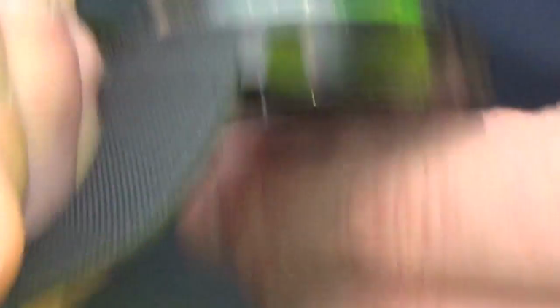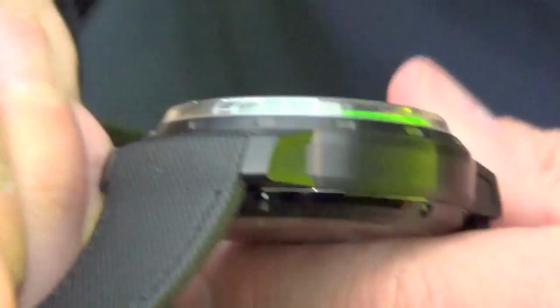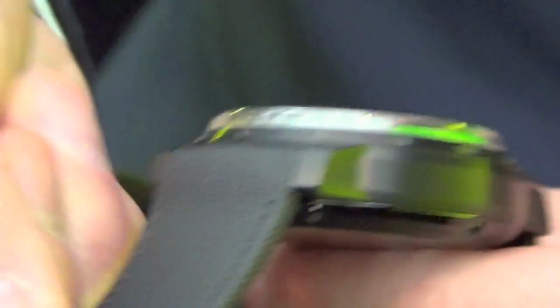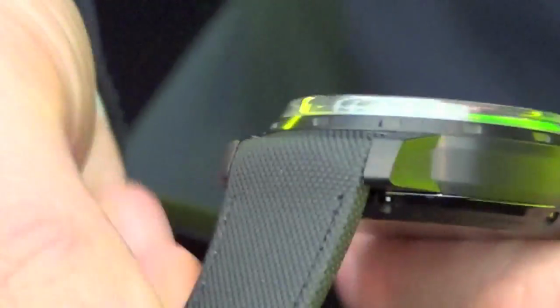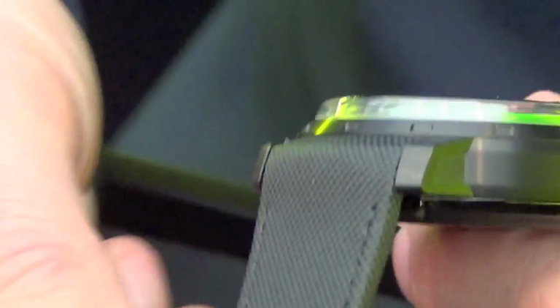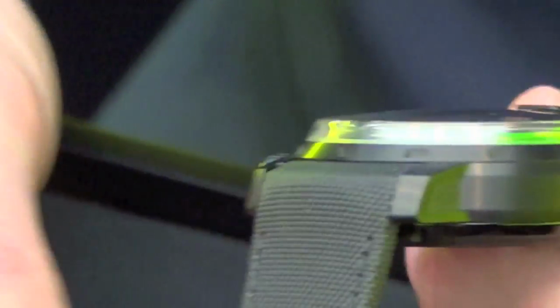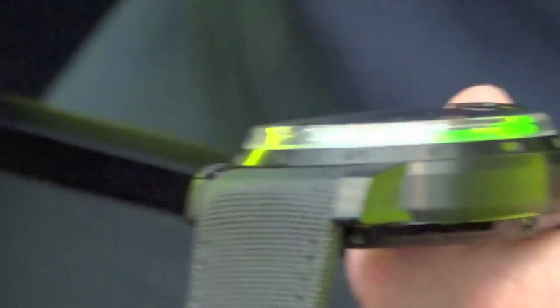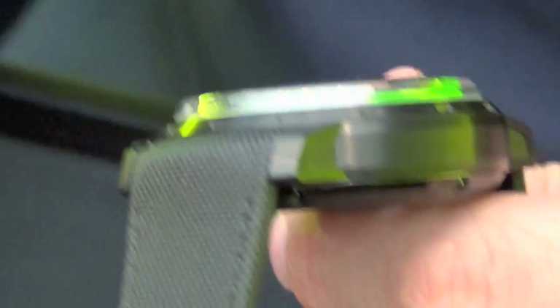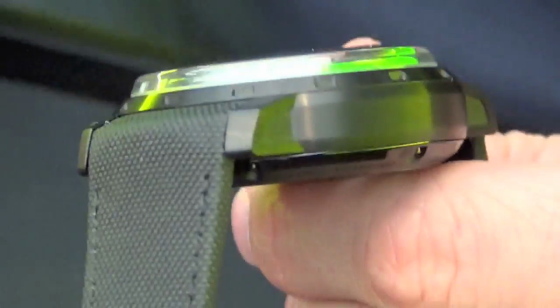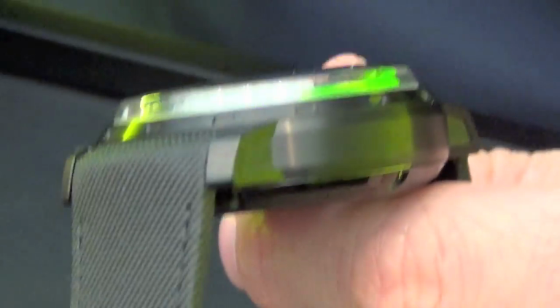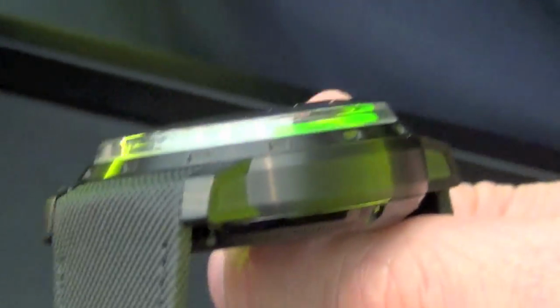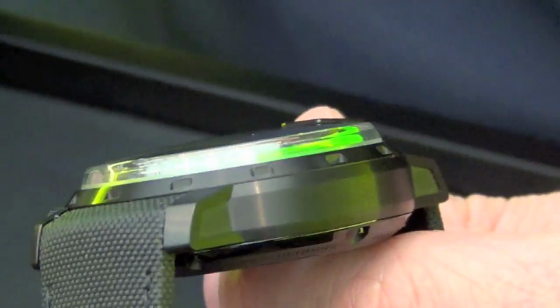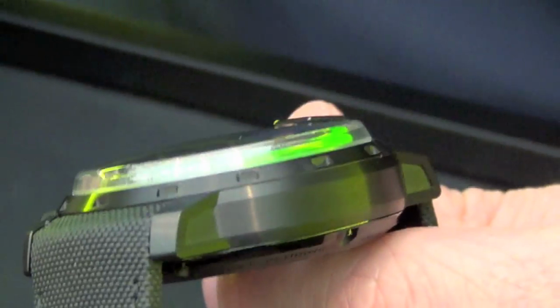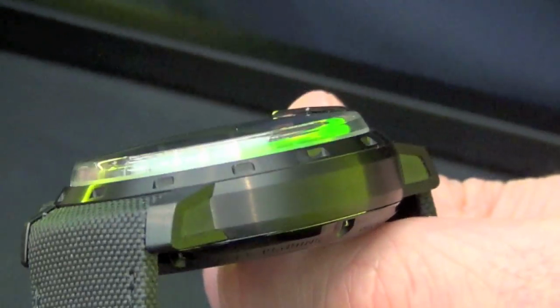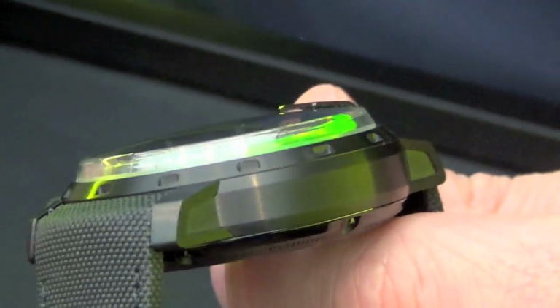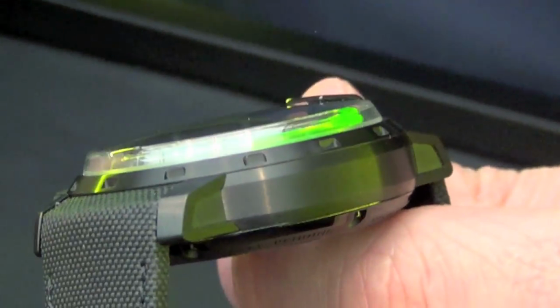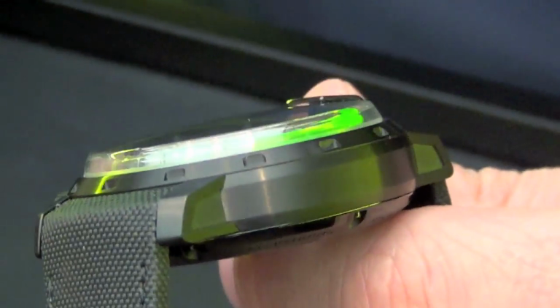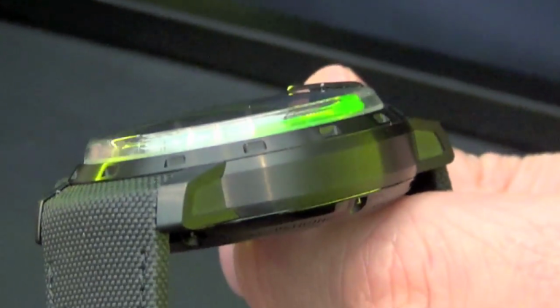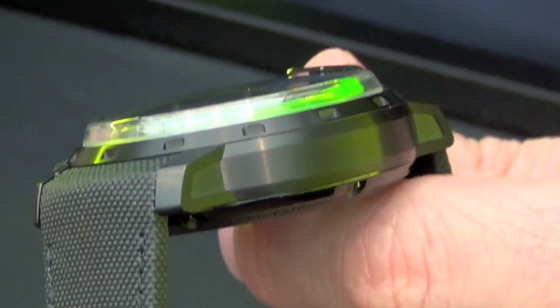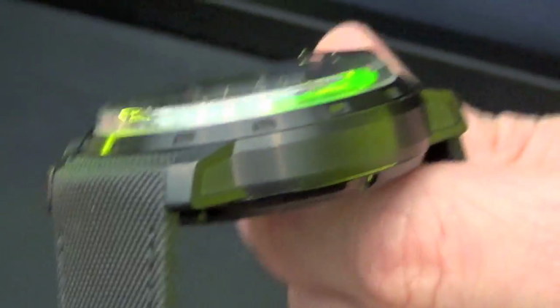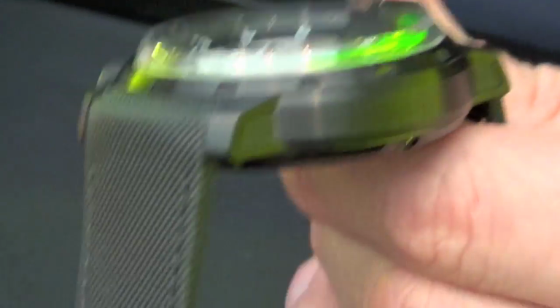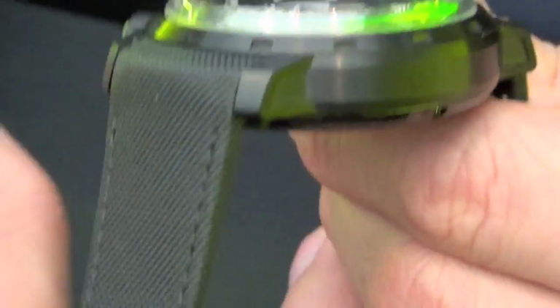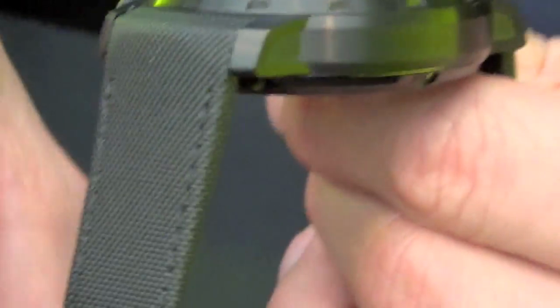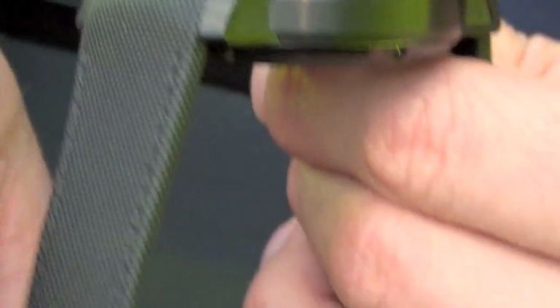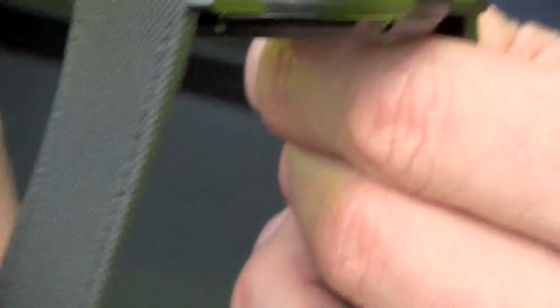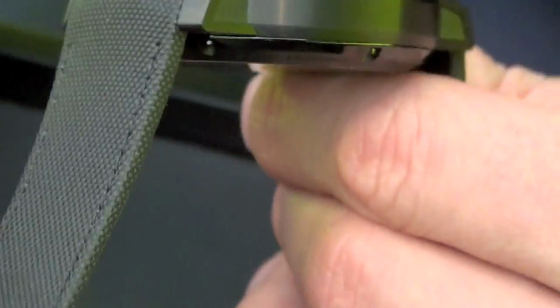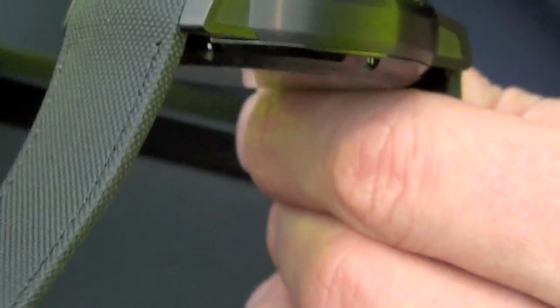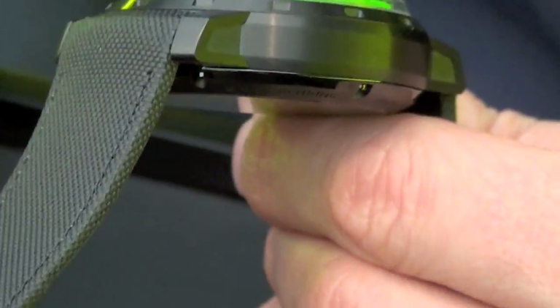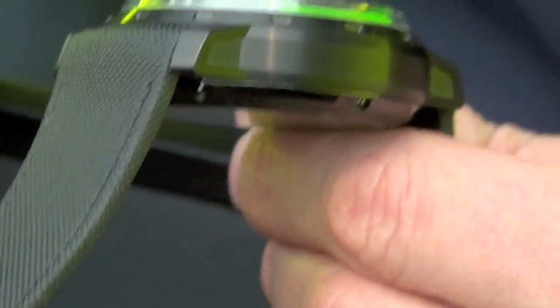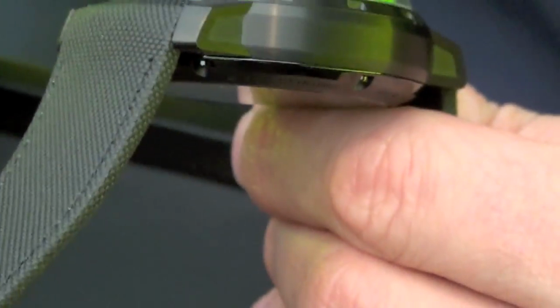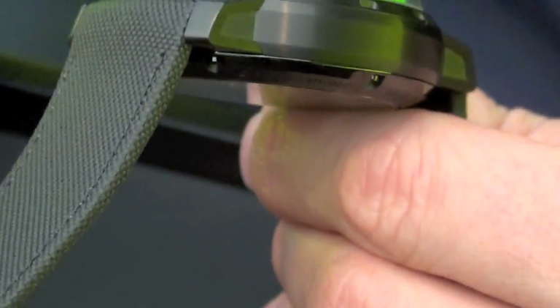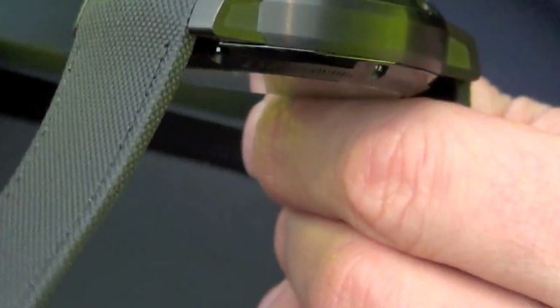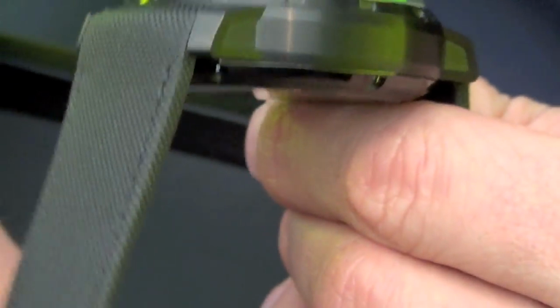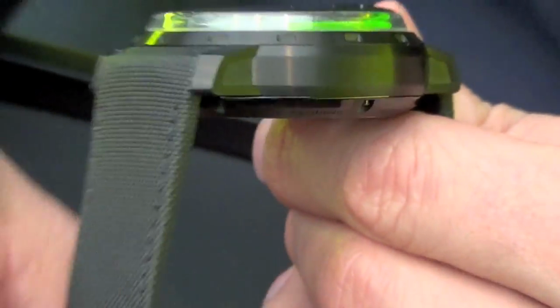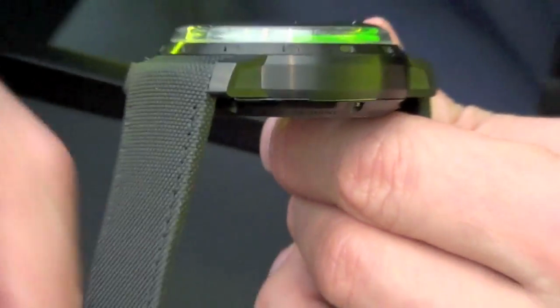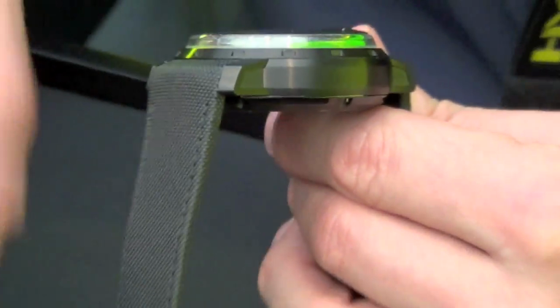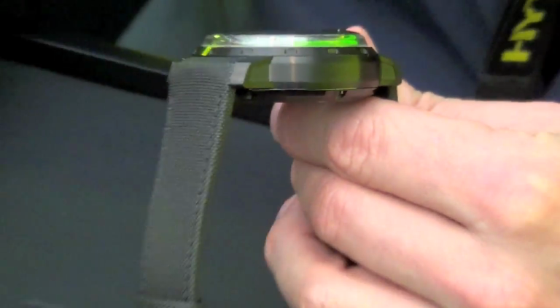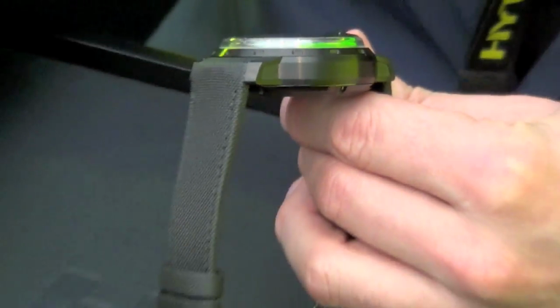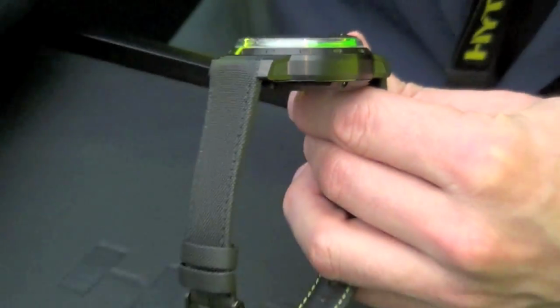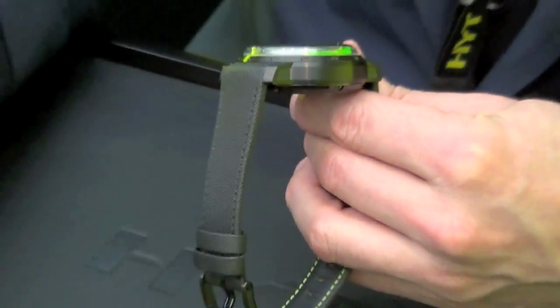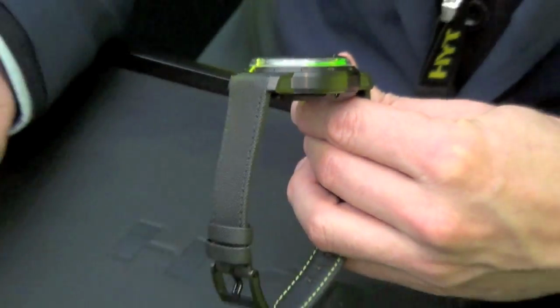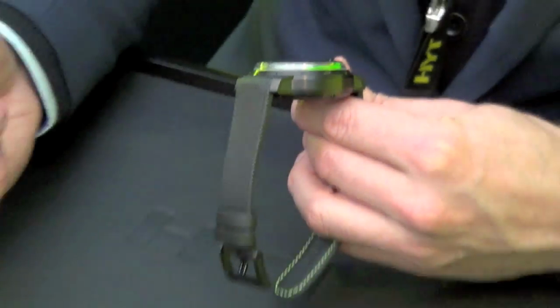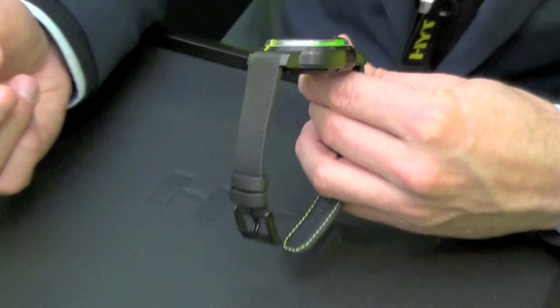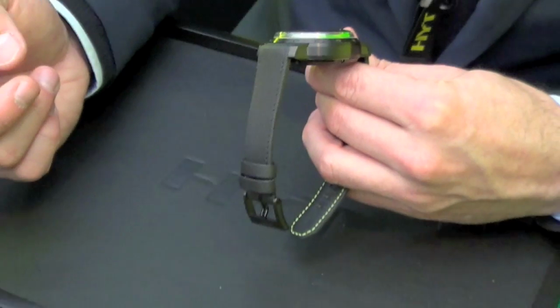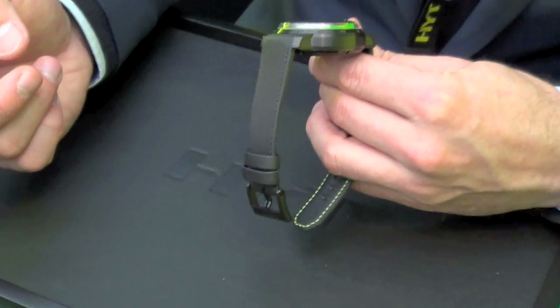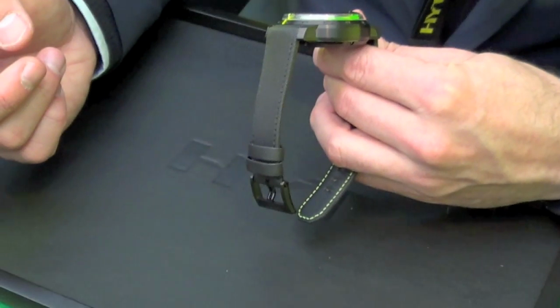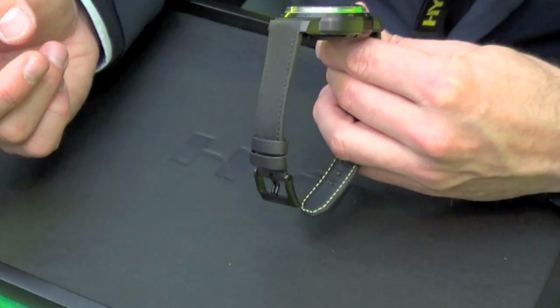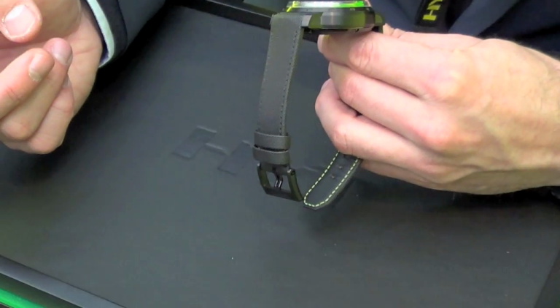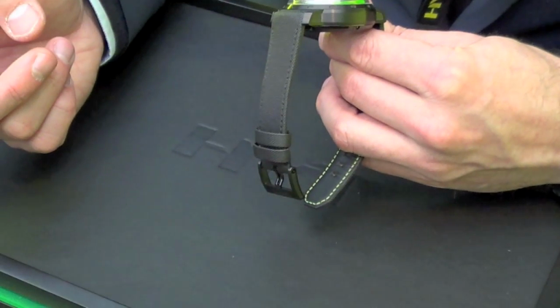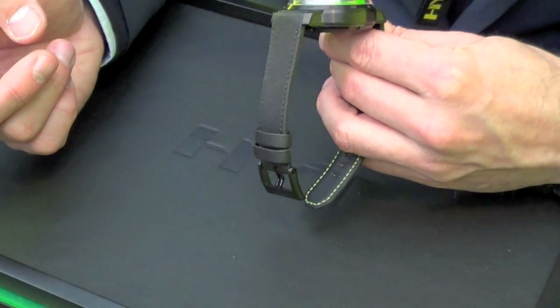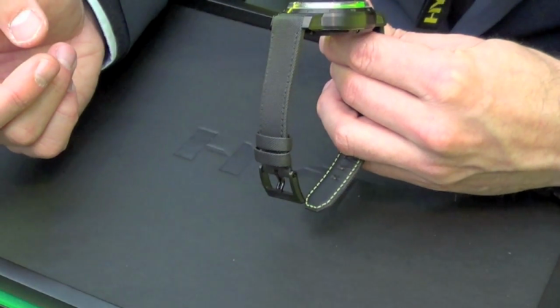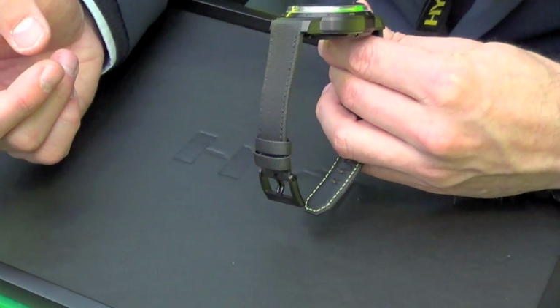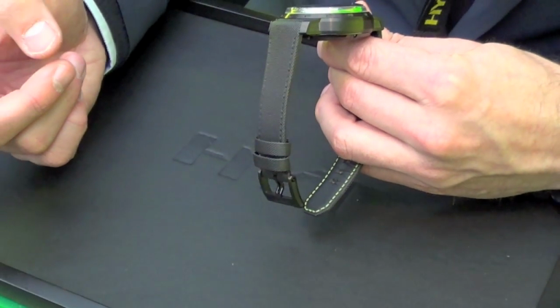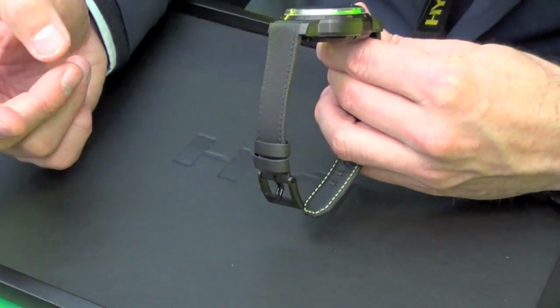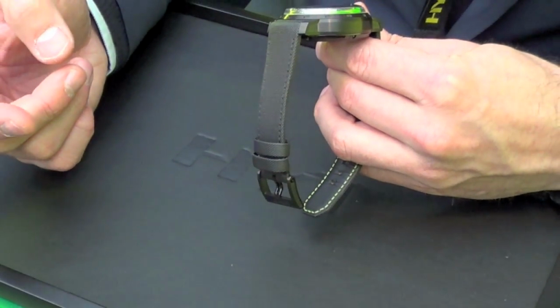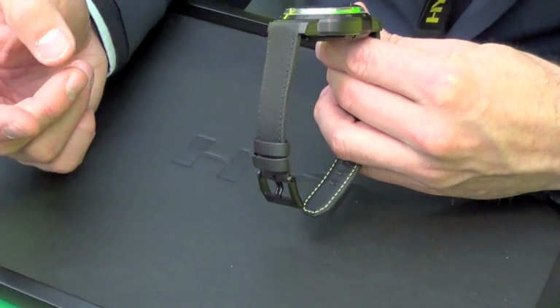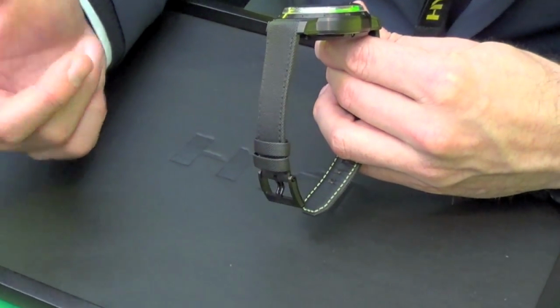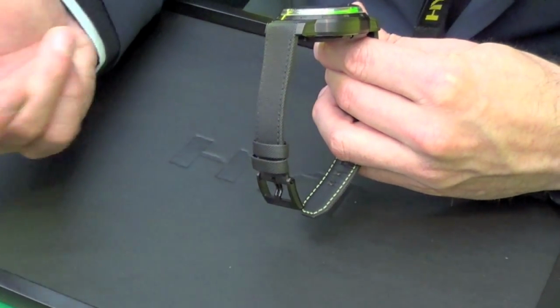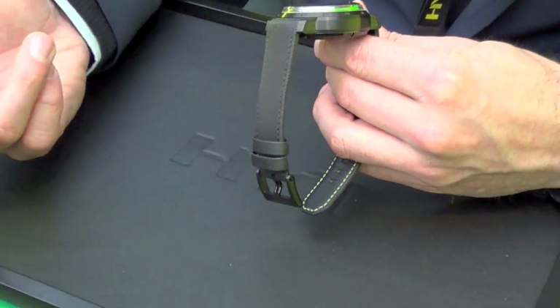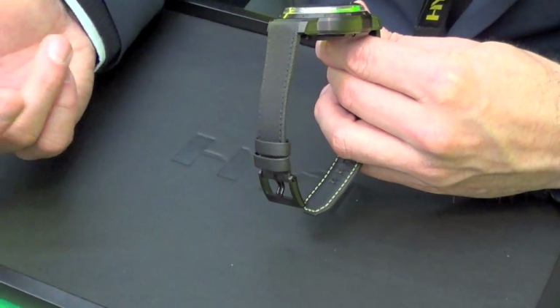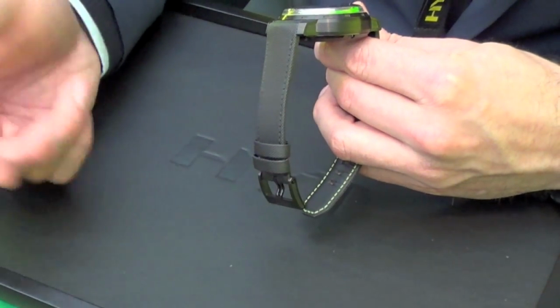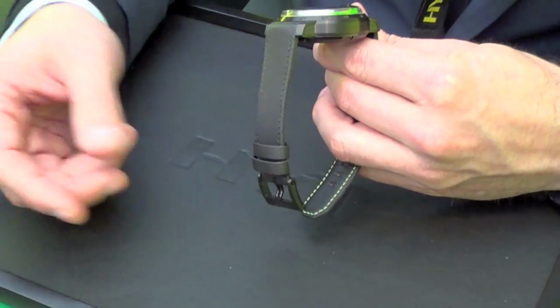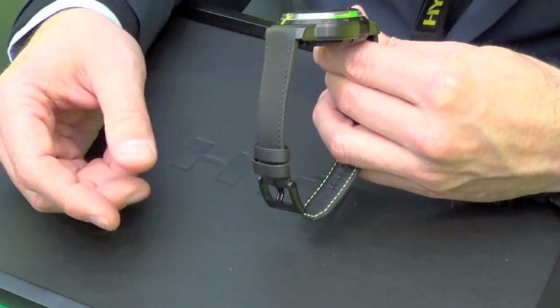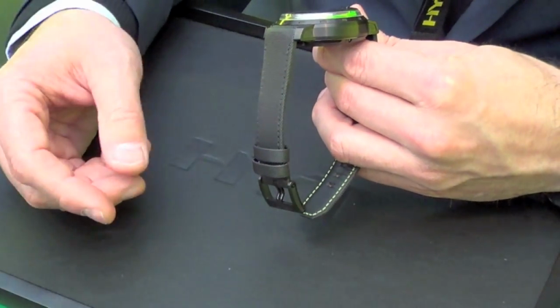It will also come with a diplomat buckle. Right now it's Ardillon, but it will come with a diplomat buckle as well for the people that want it.